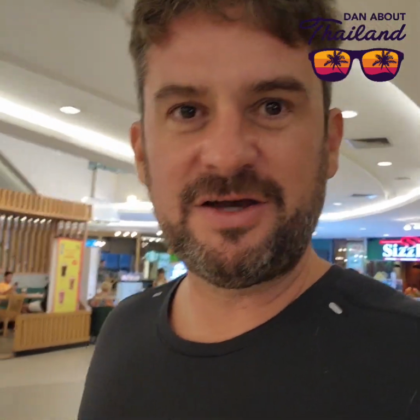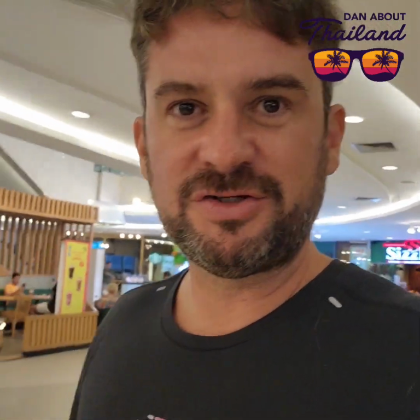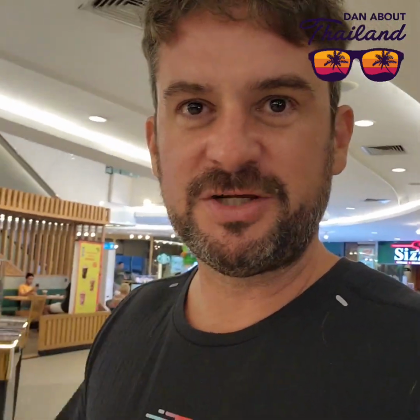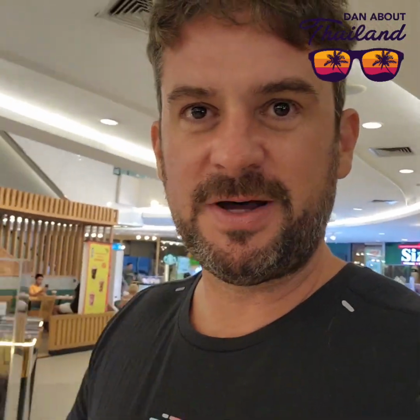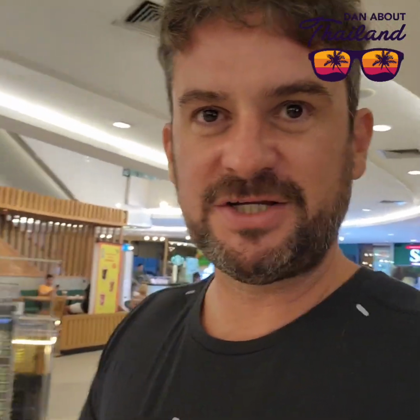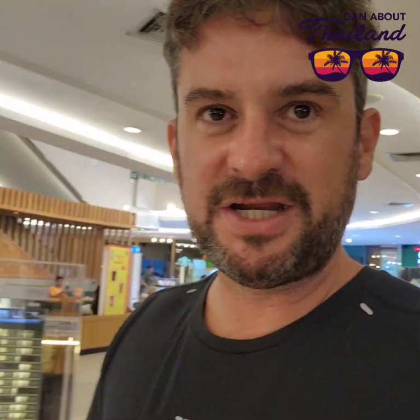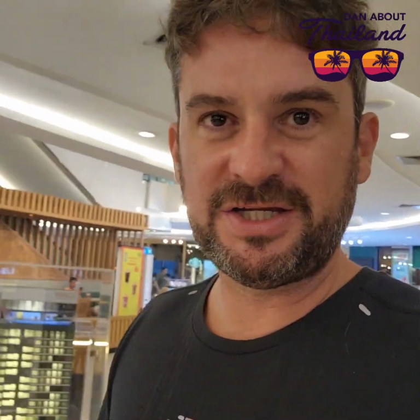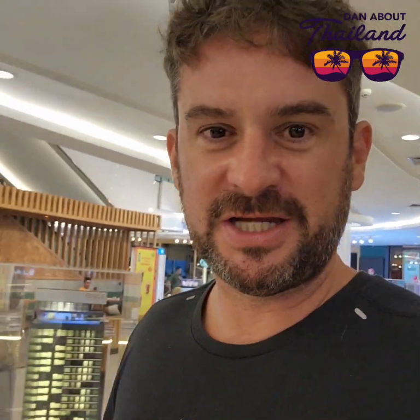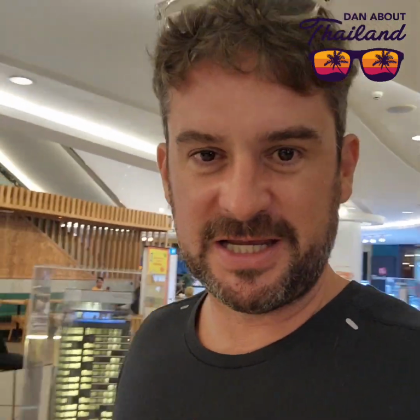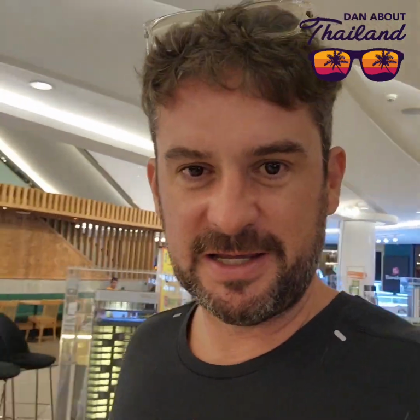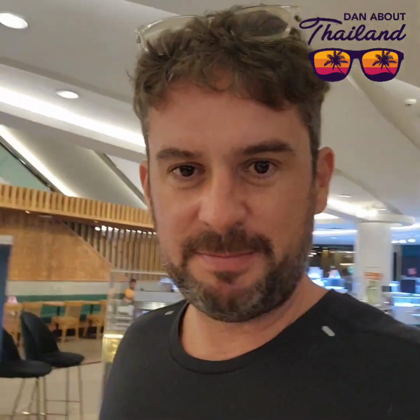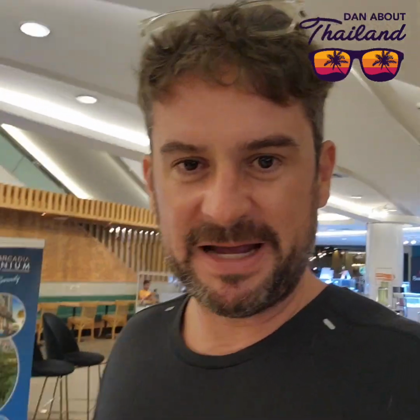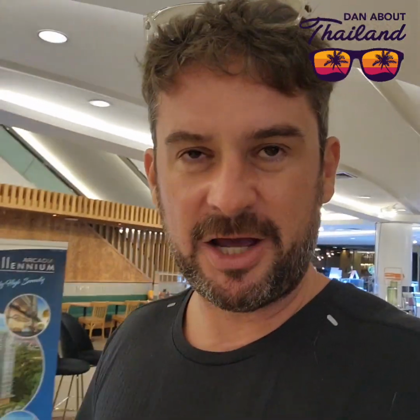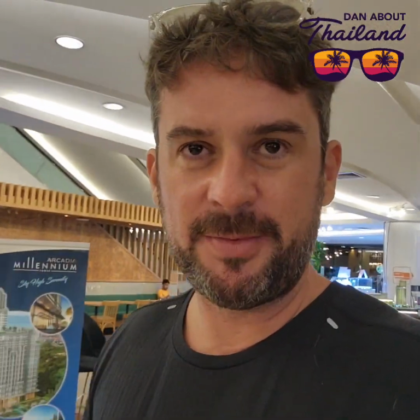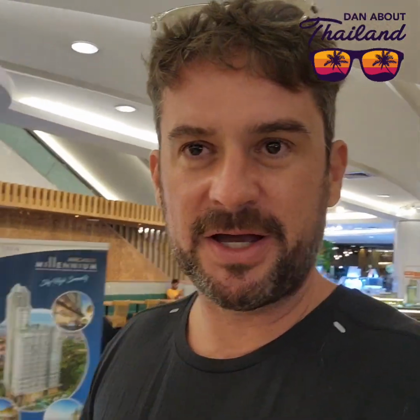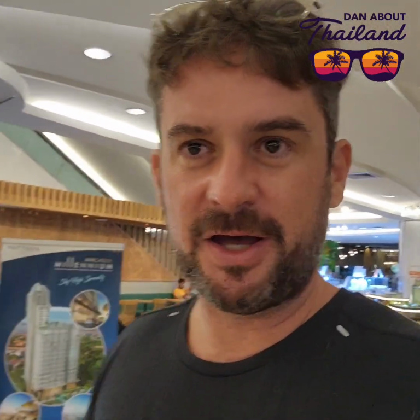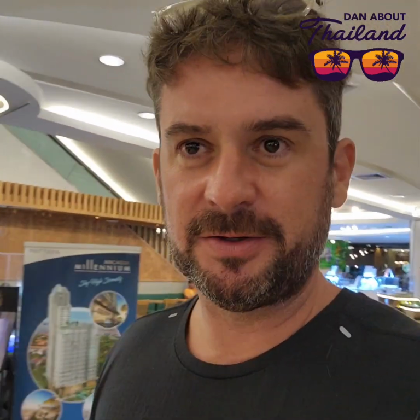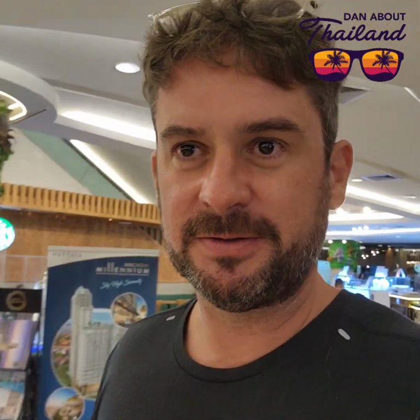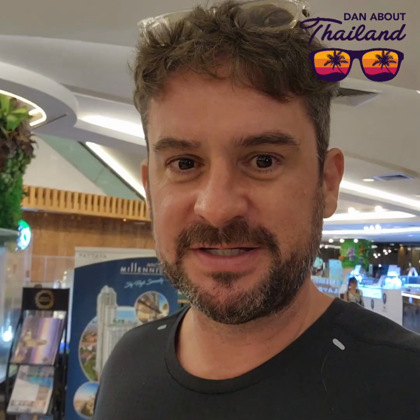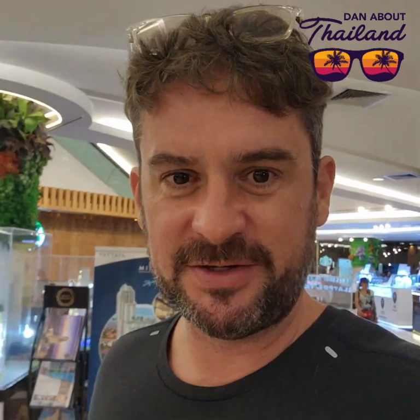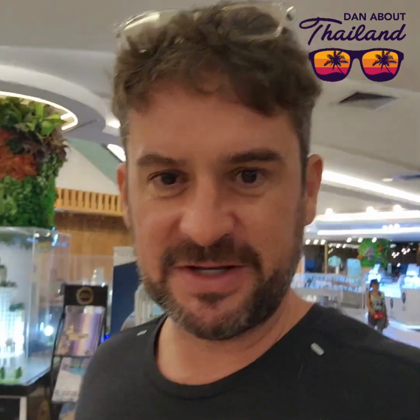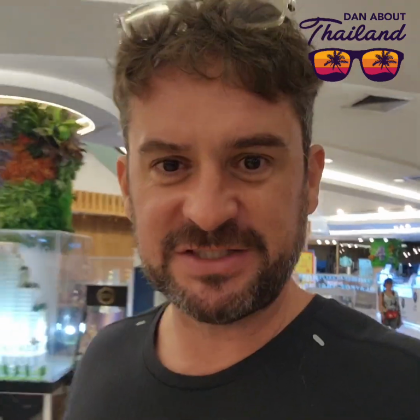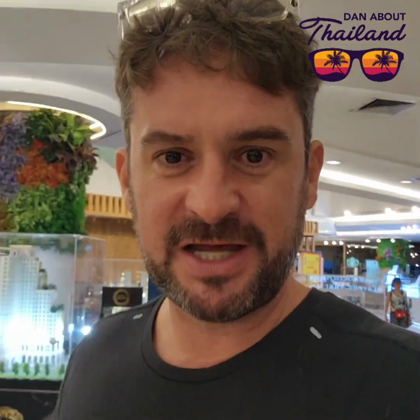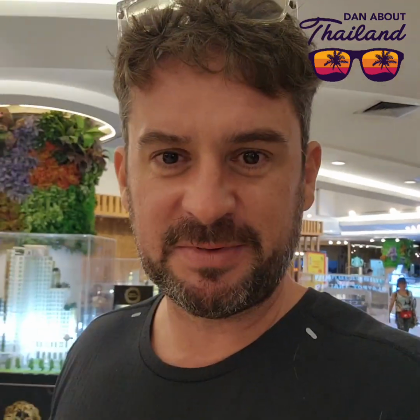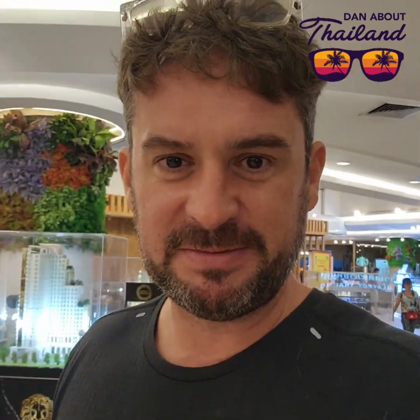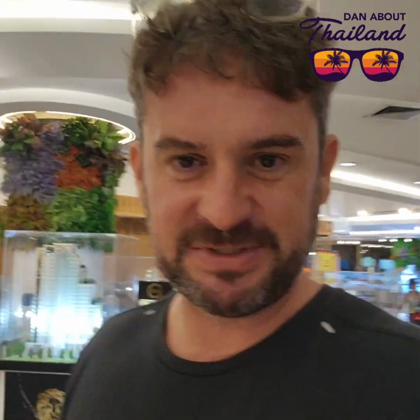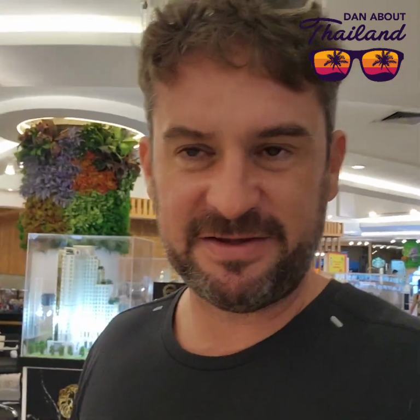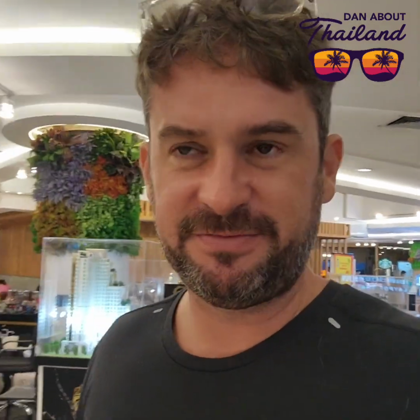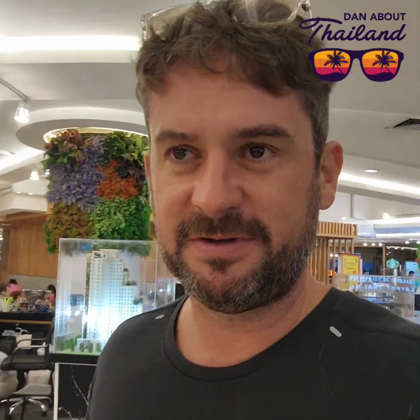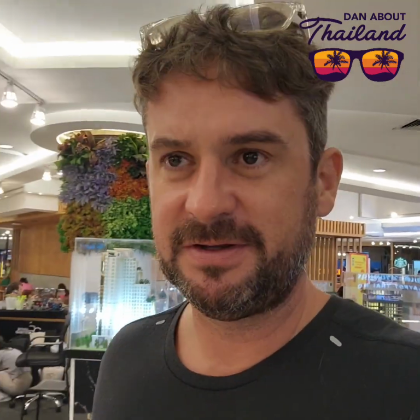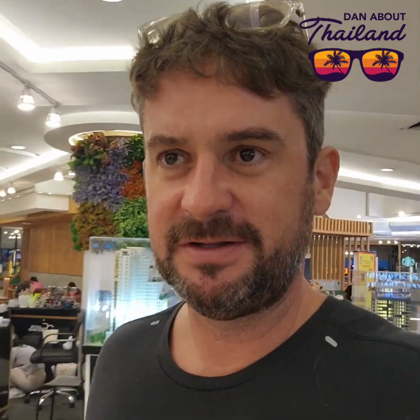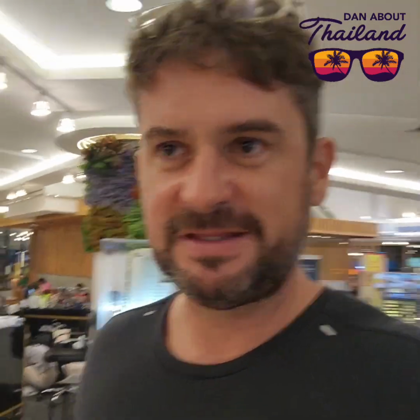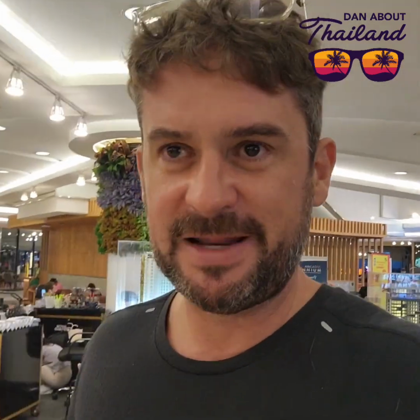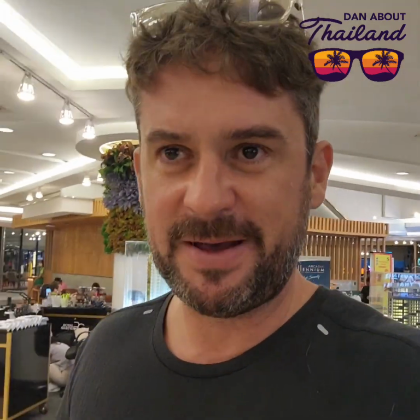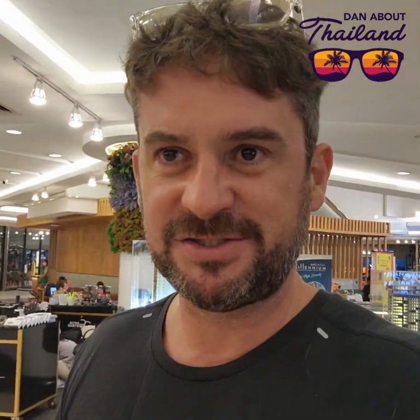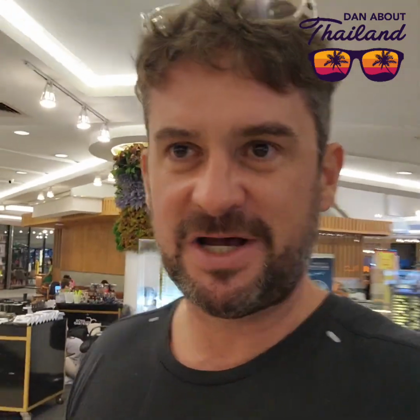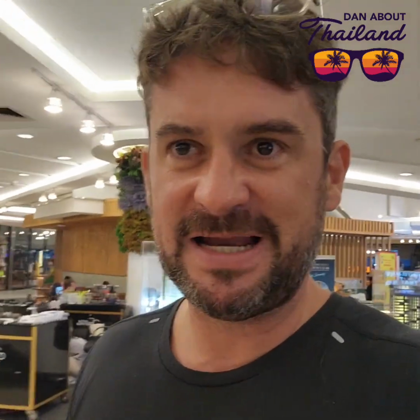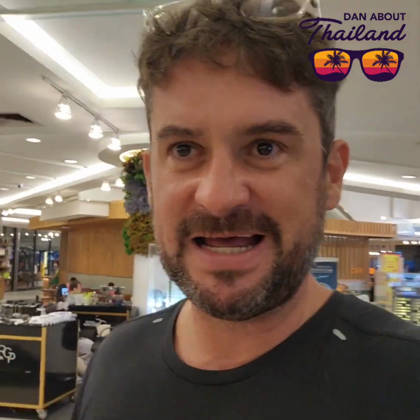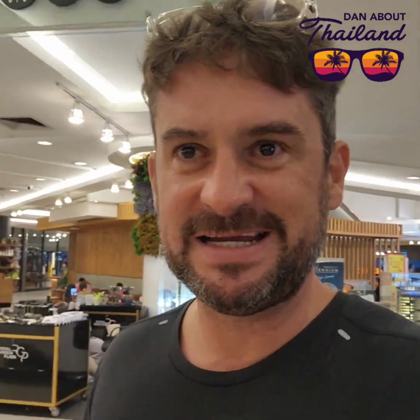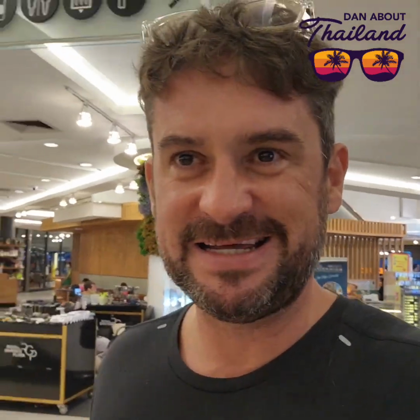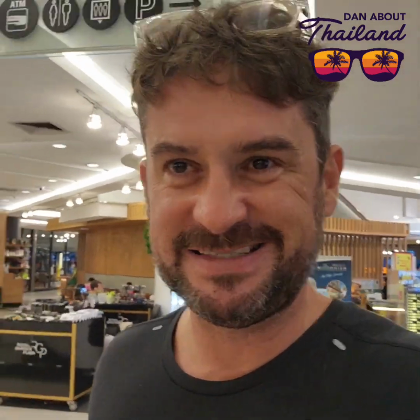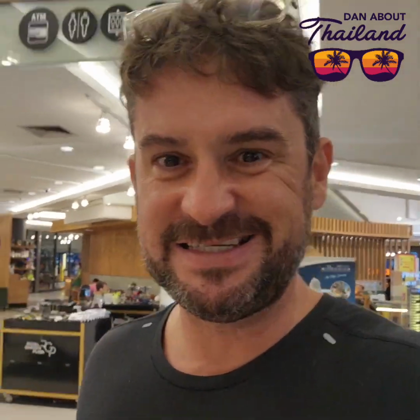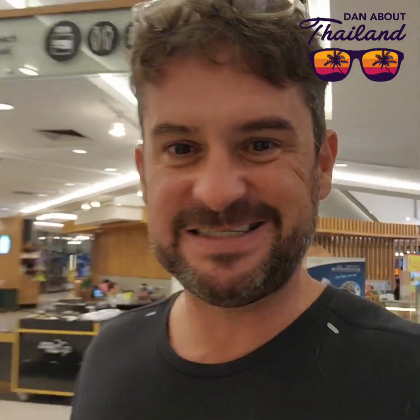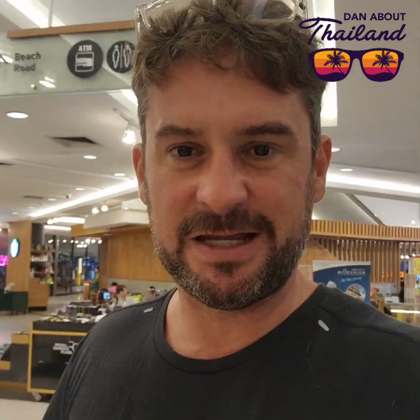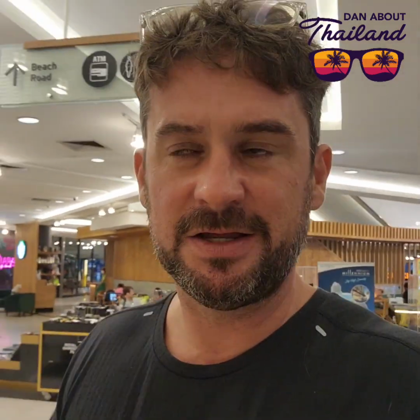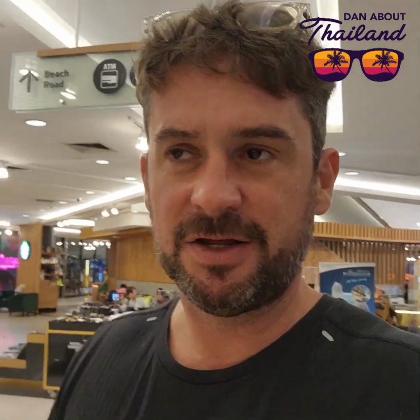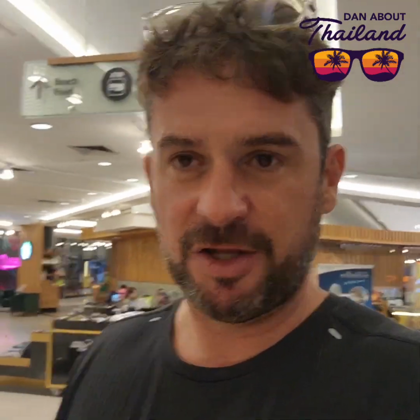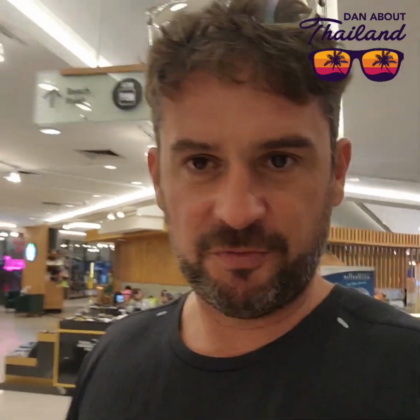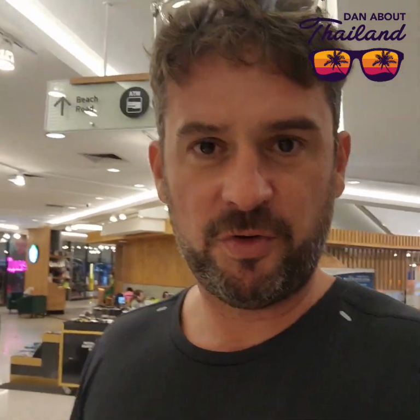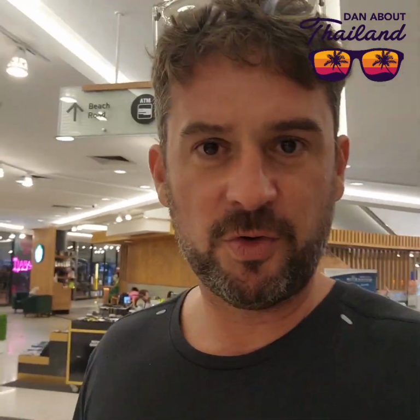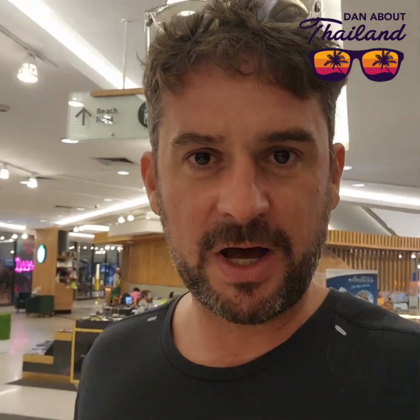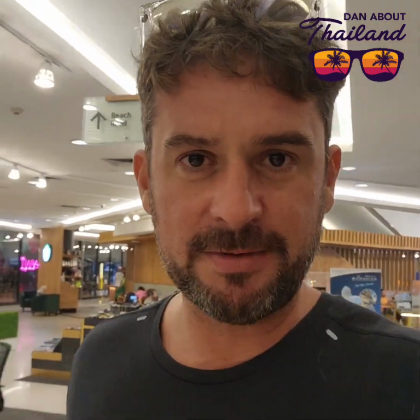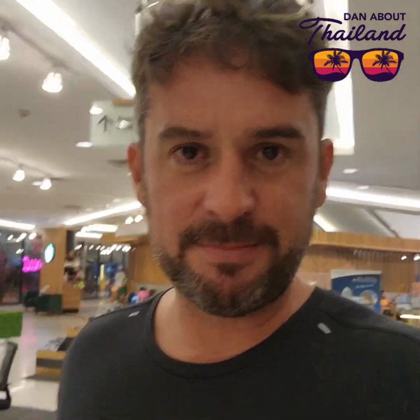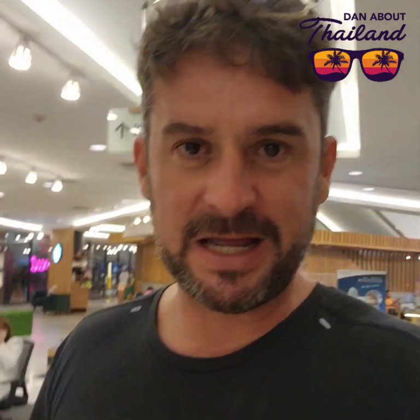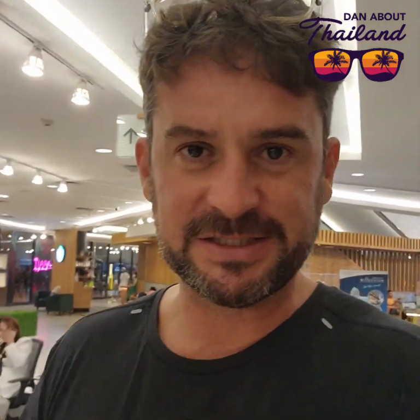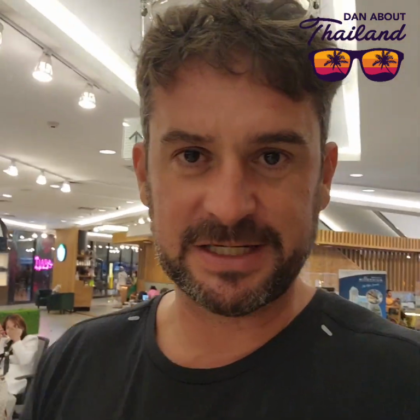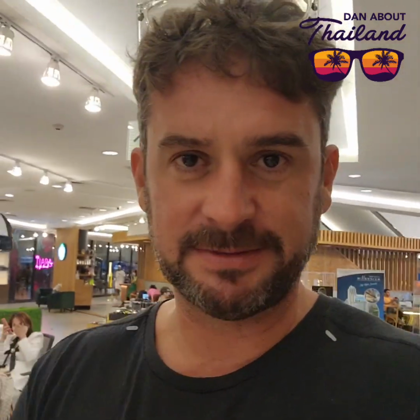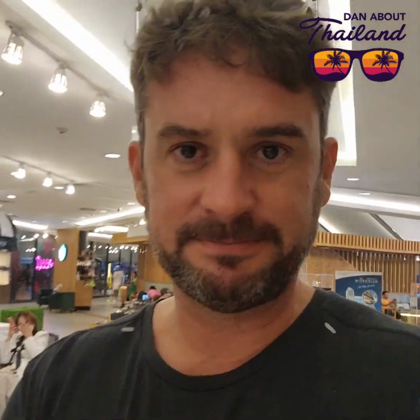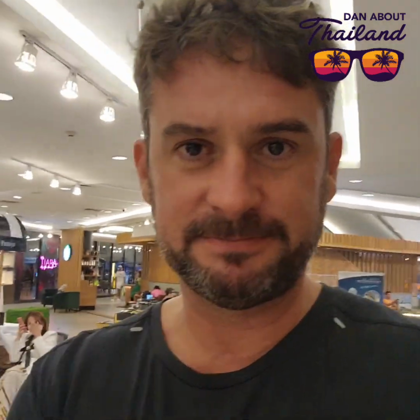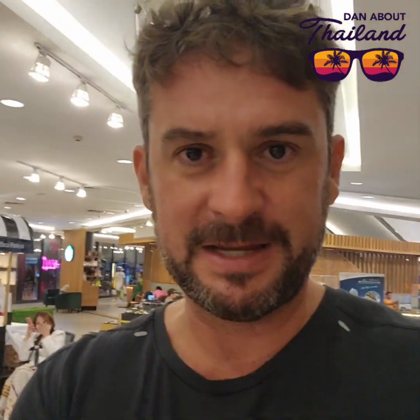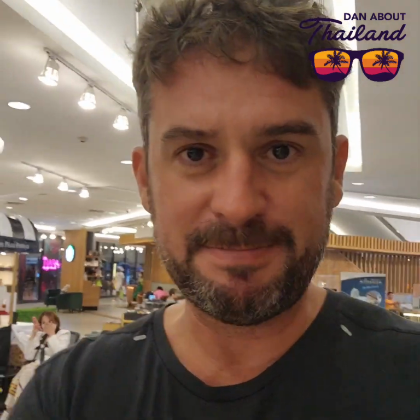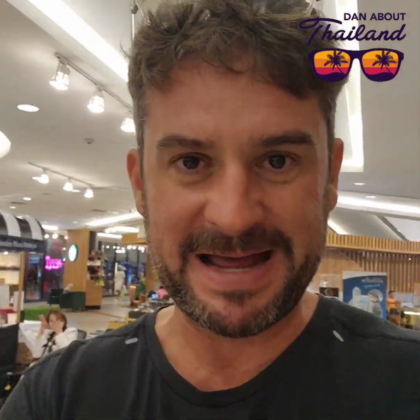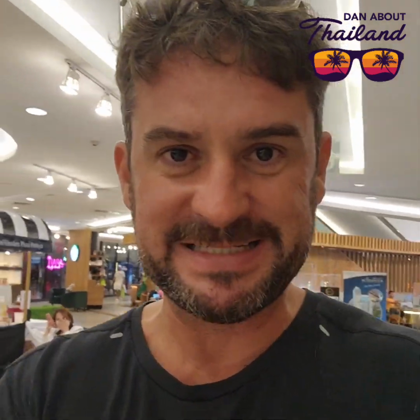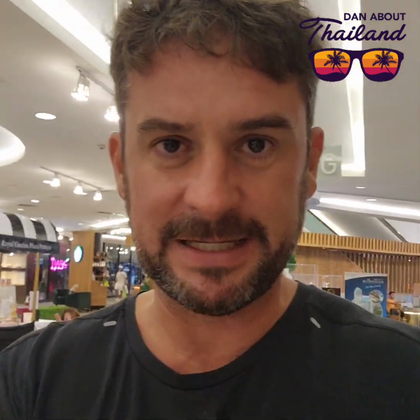They've got too much energy. Back home I go. Until next time, keep safe. Done about Thailand at Sizzler at the Royal Garden Plaza in Pattaya.